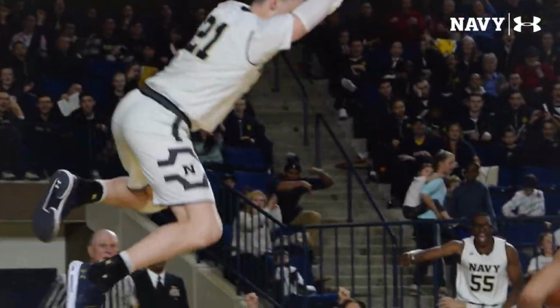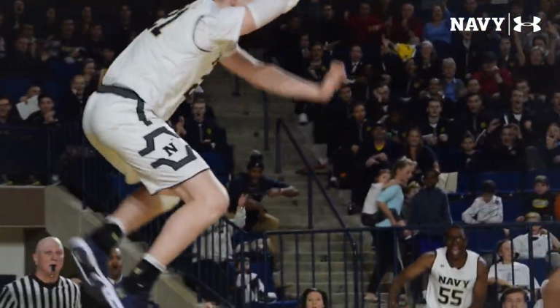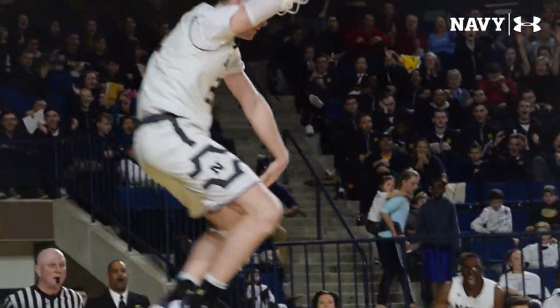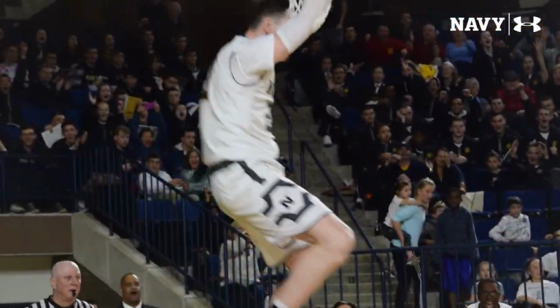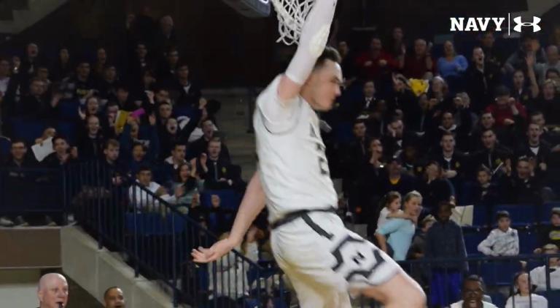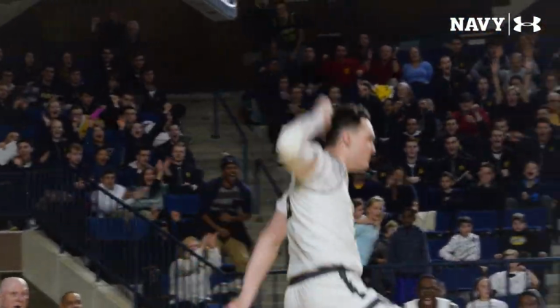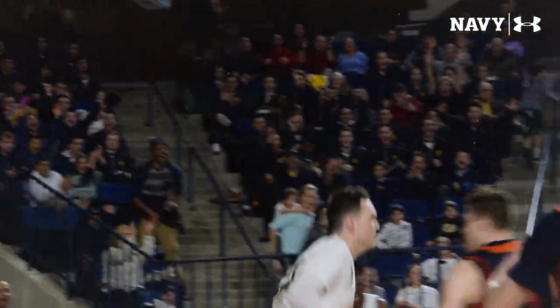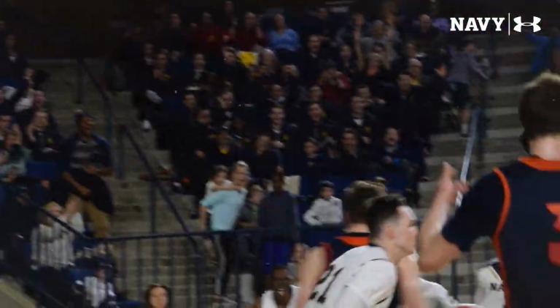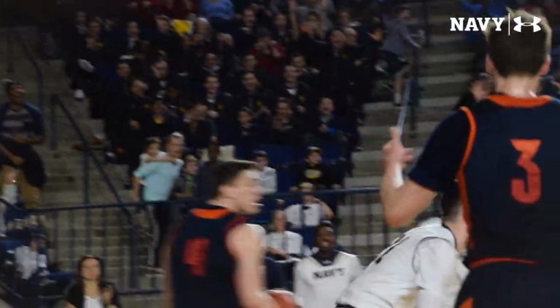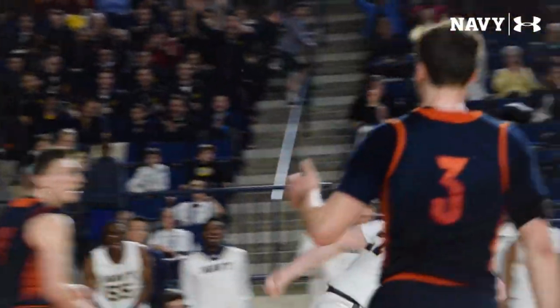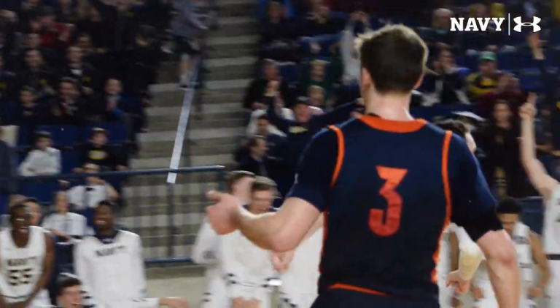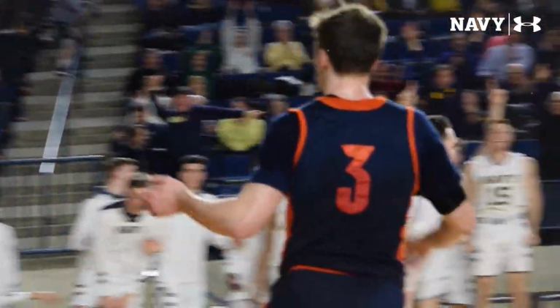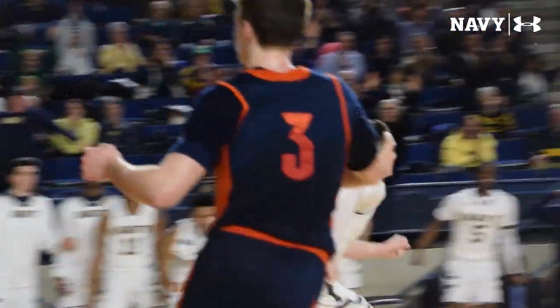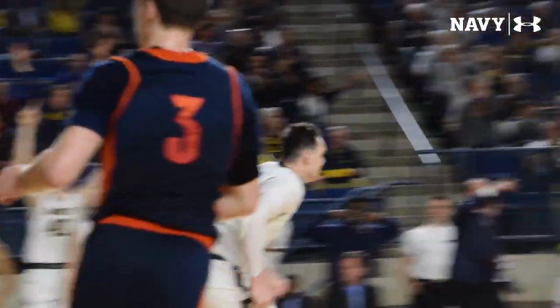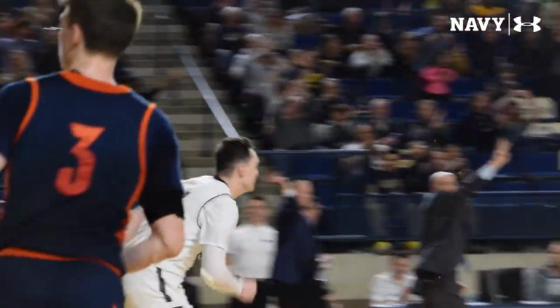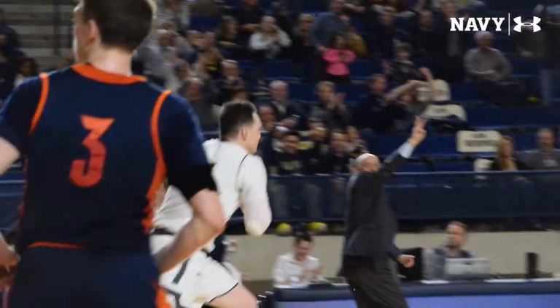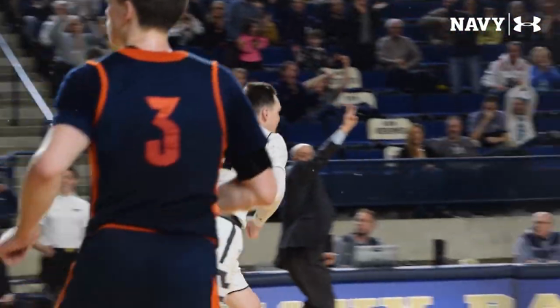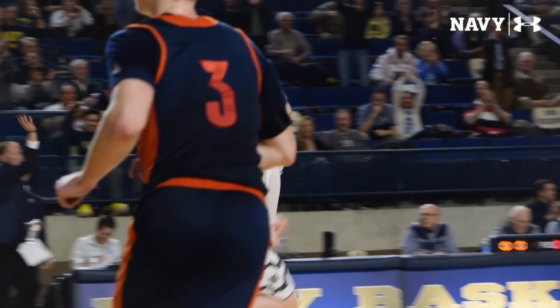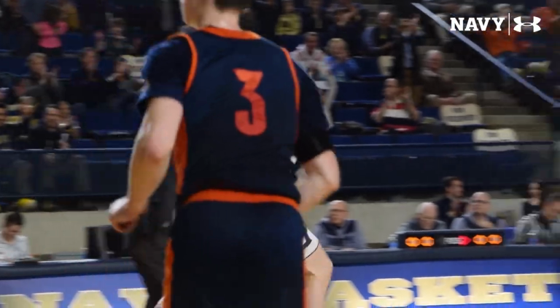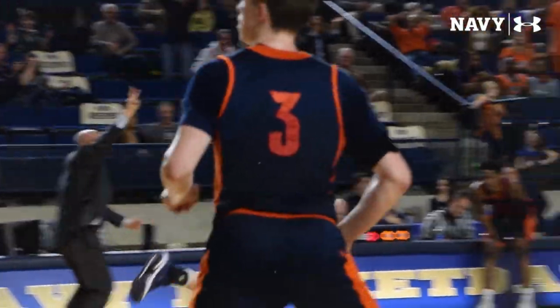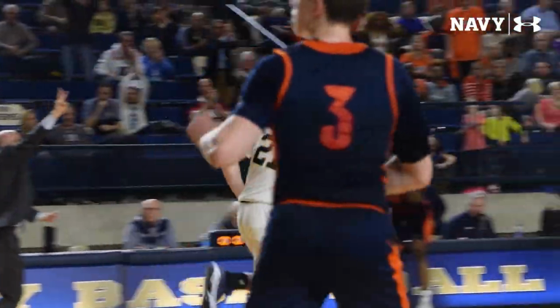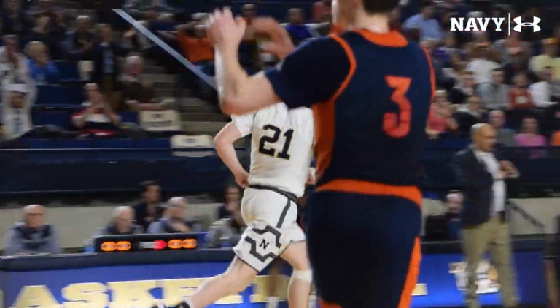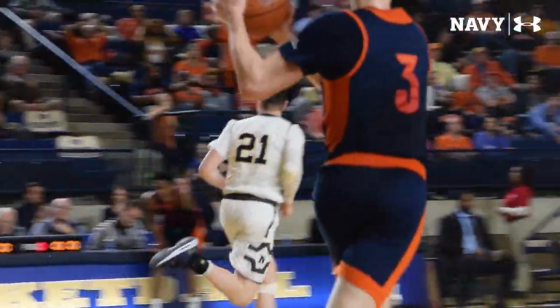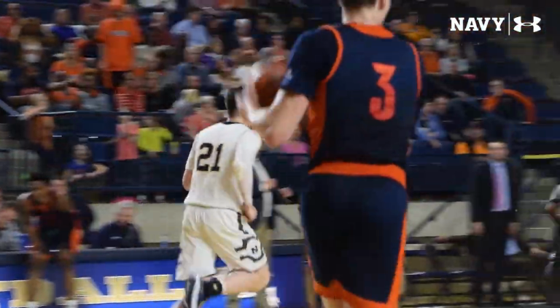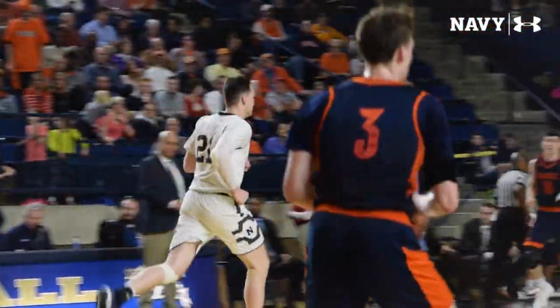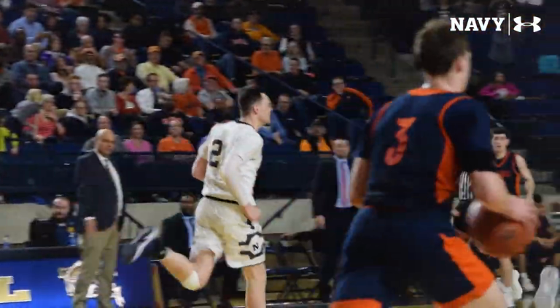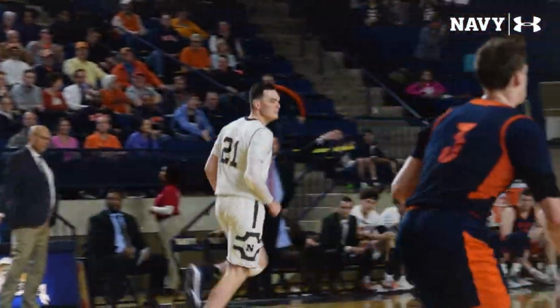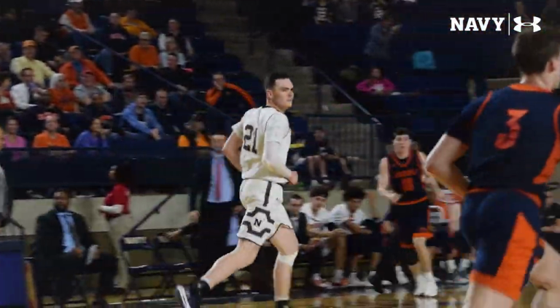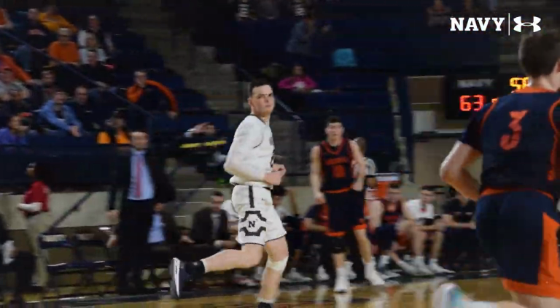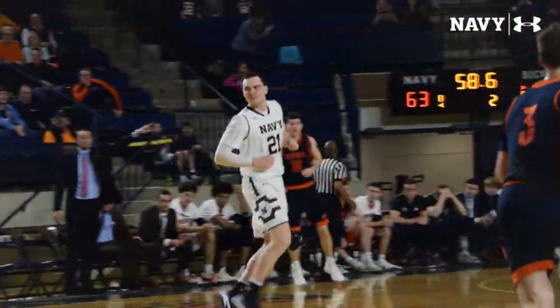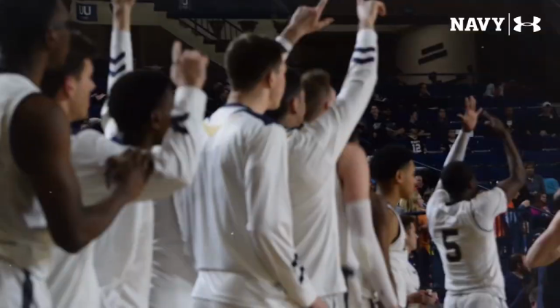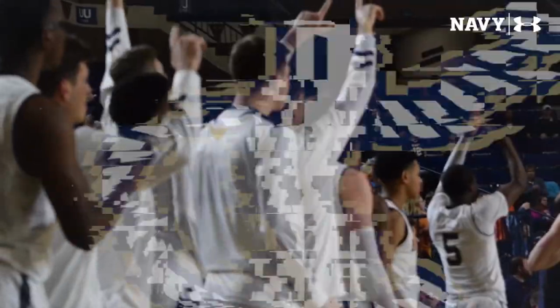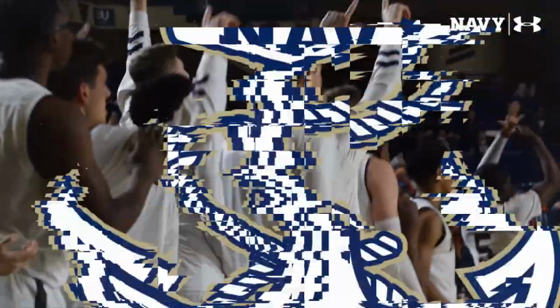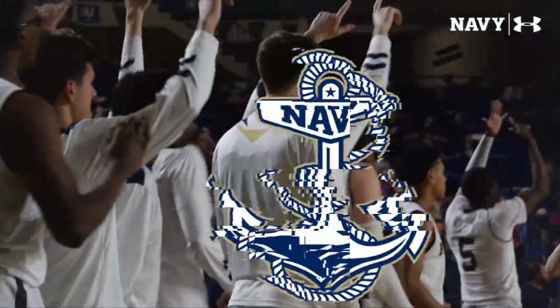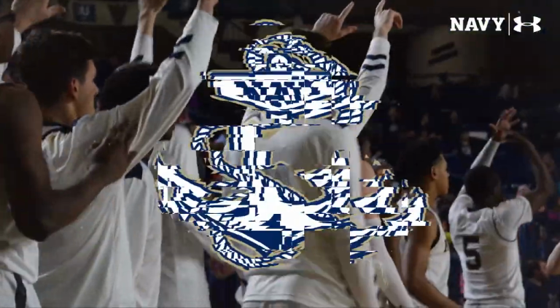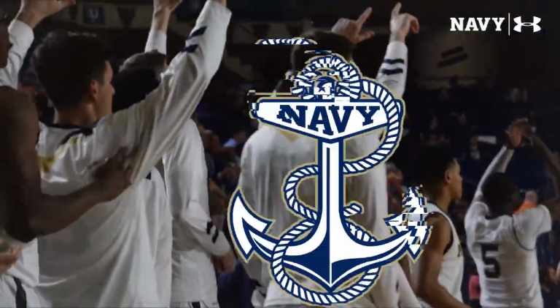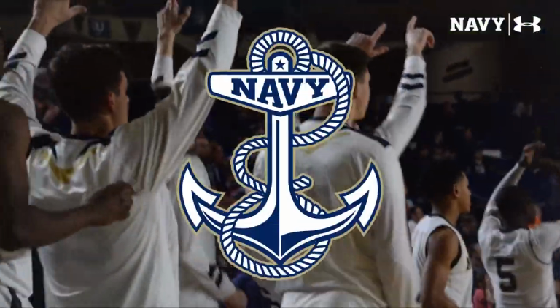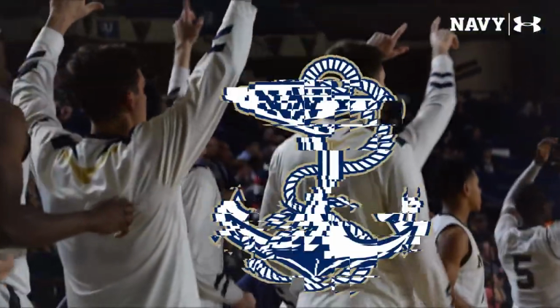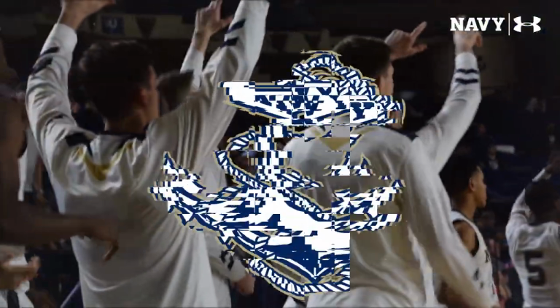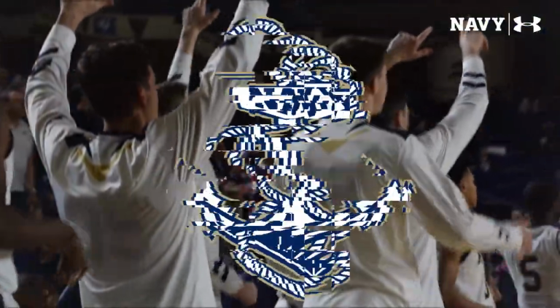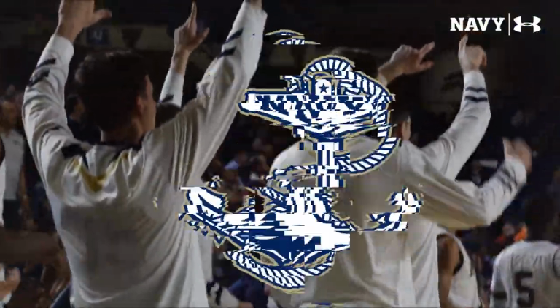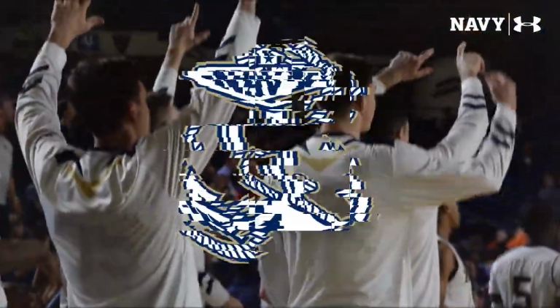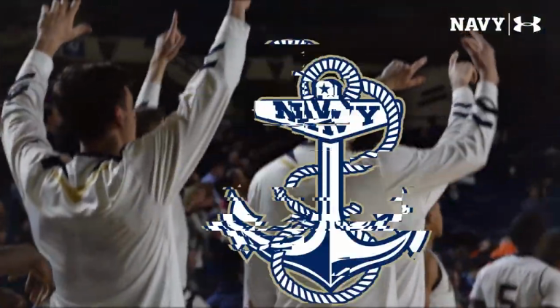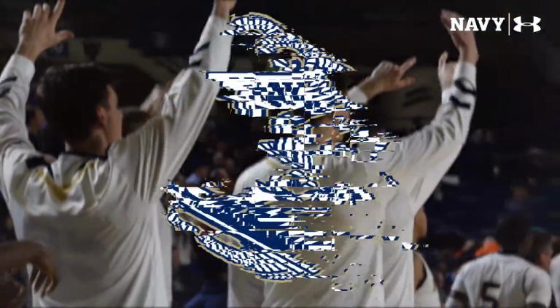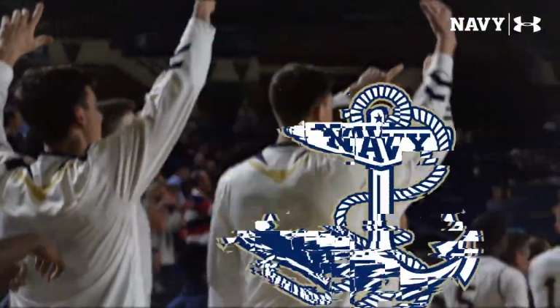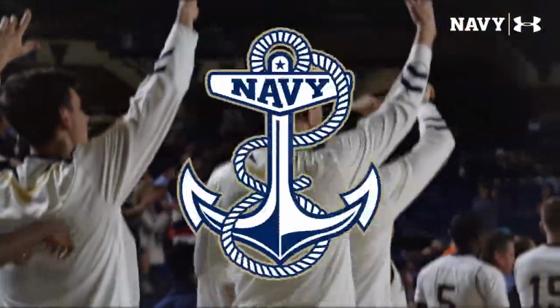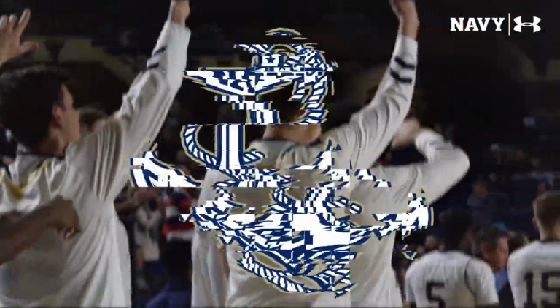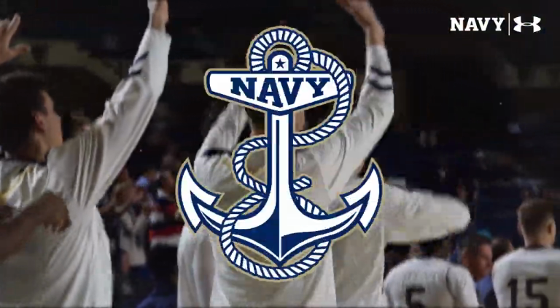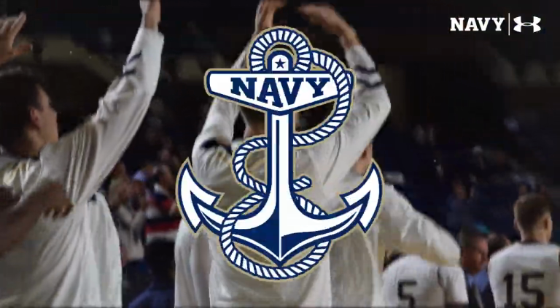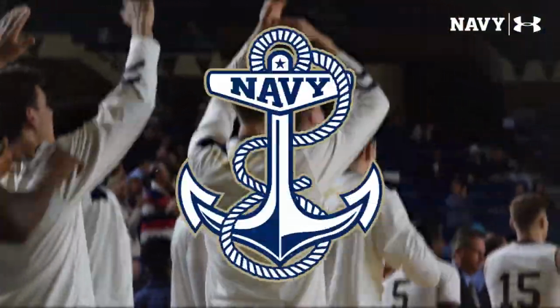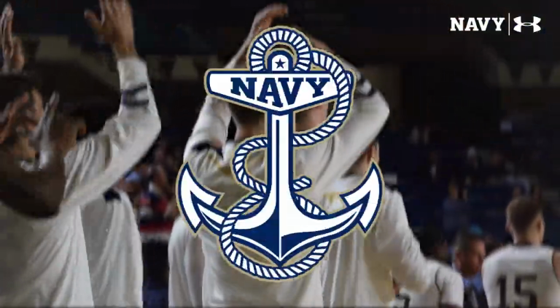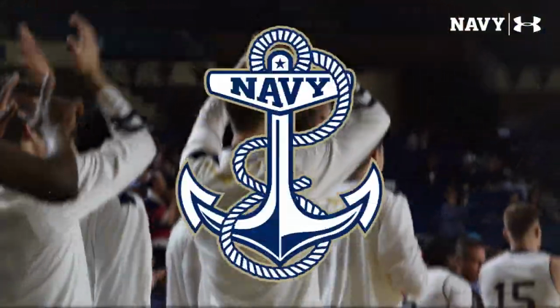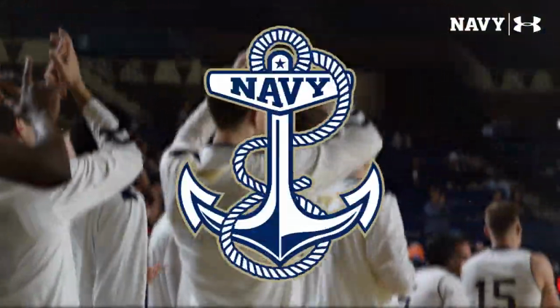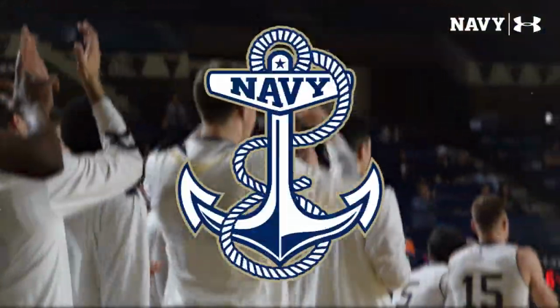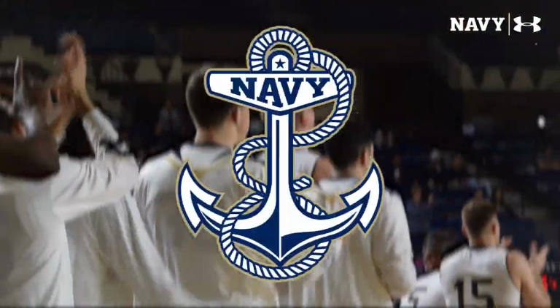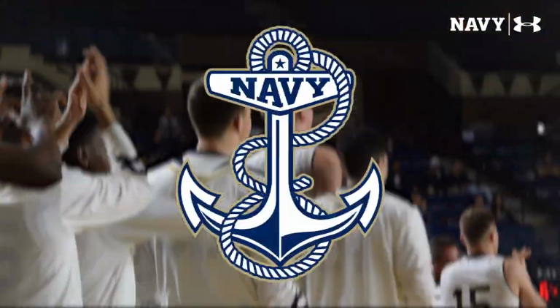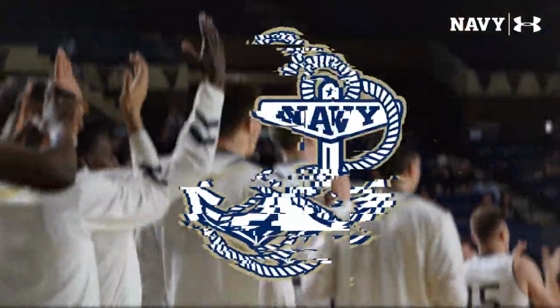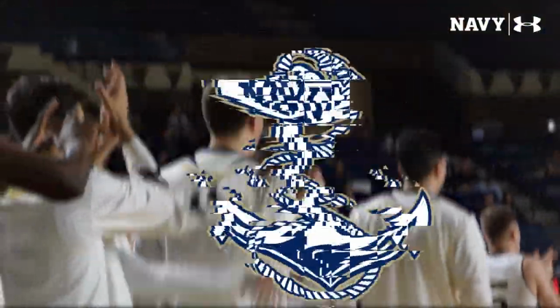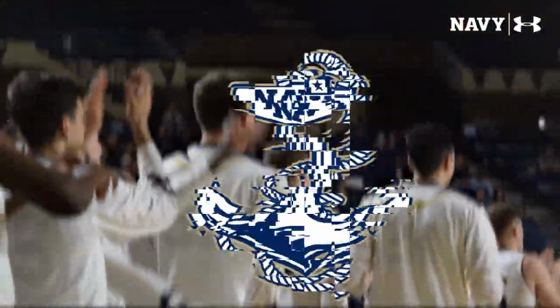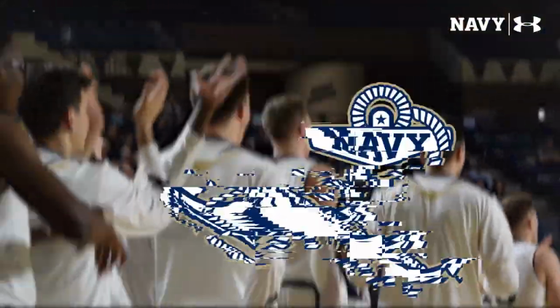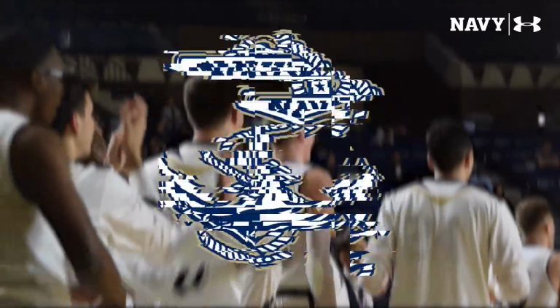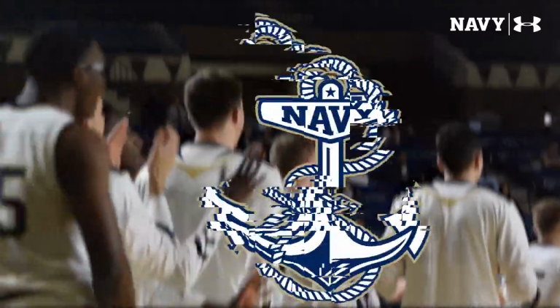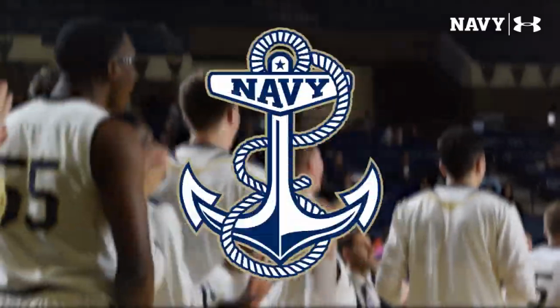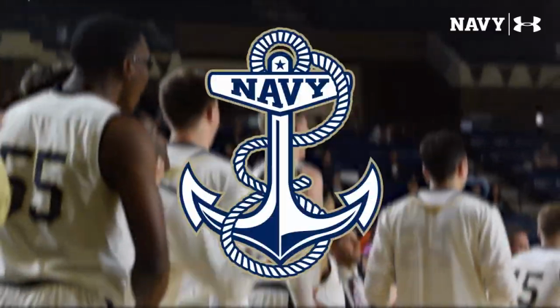I don't believe it. What on earth is happening here? I don't know — it works.